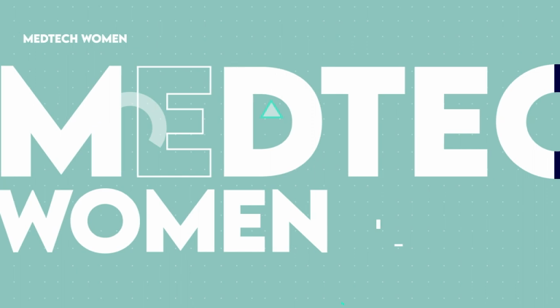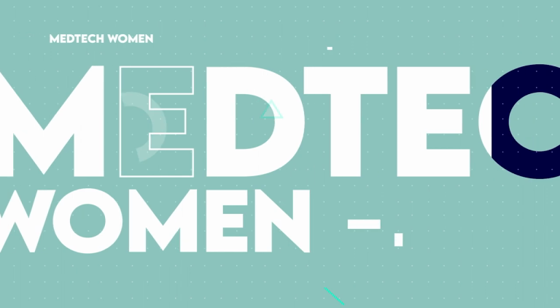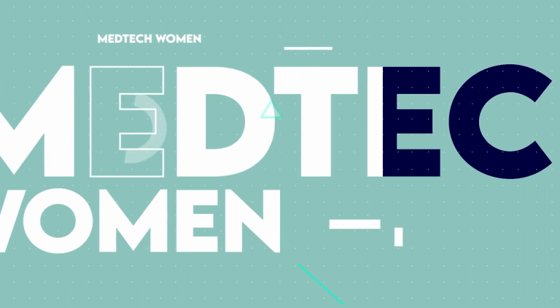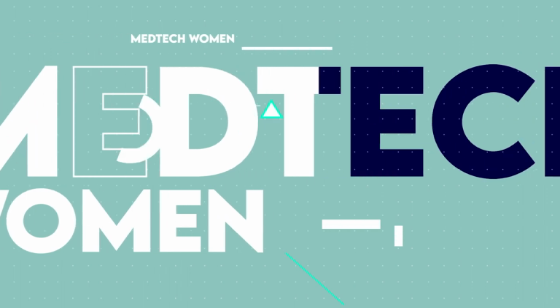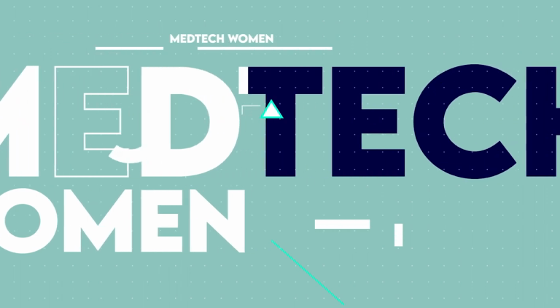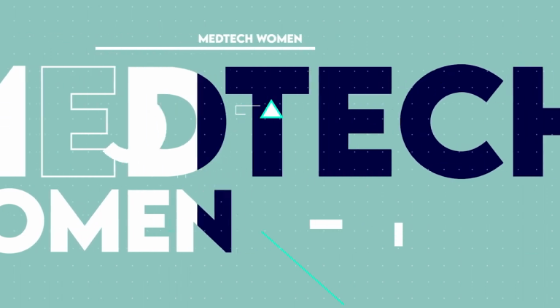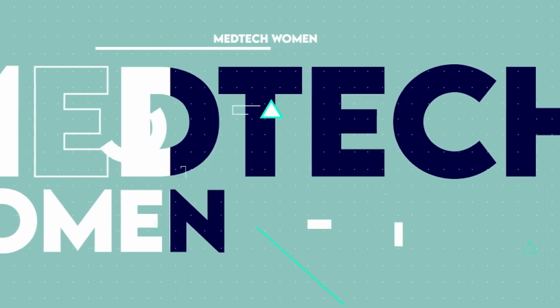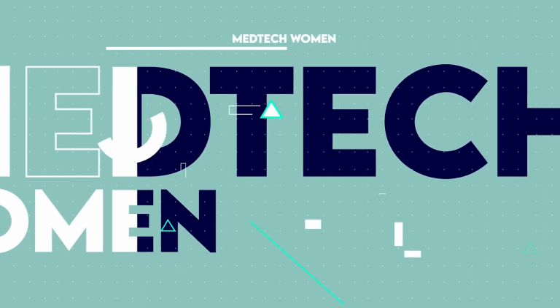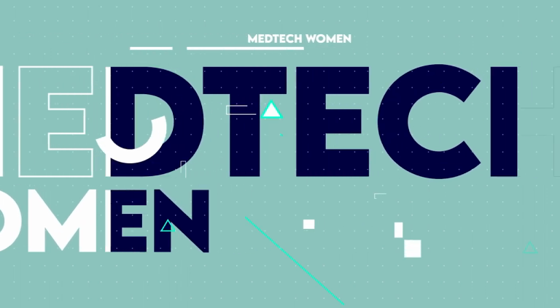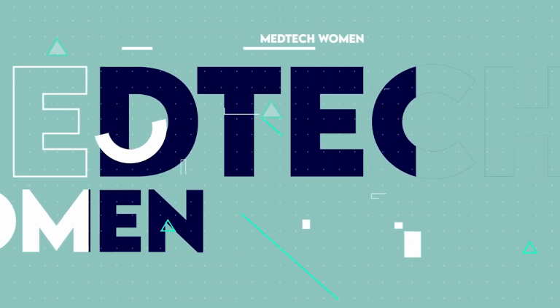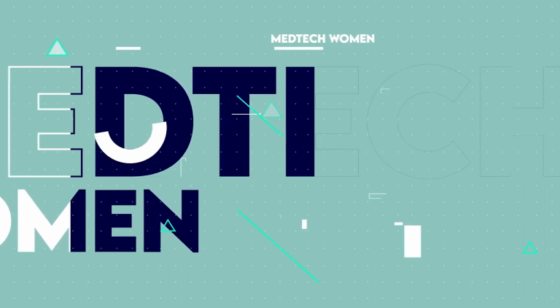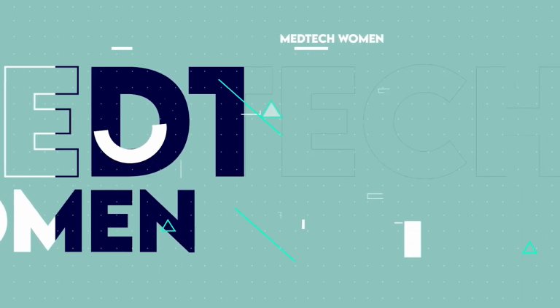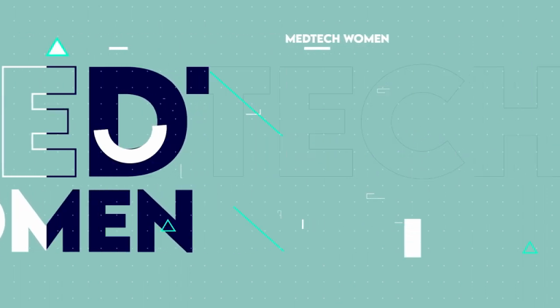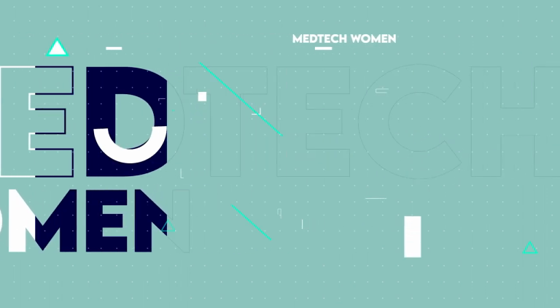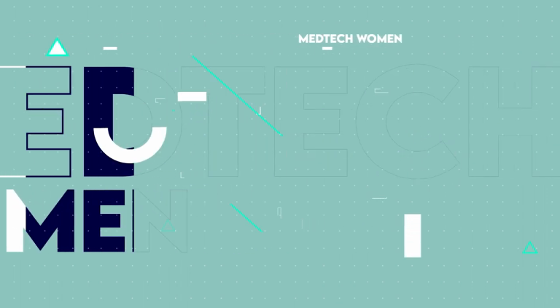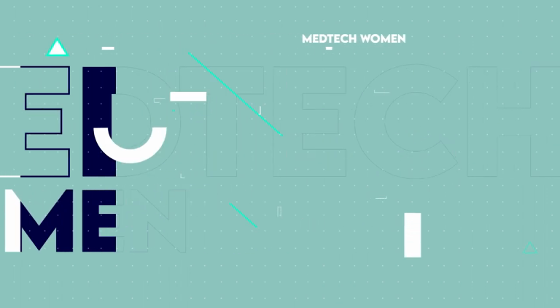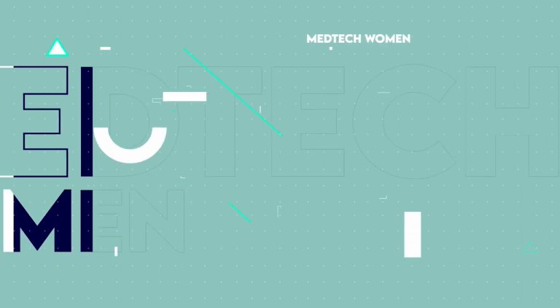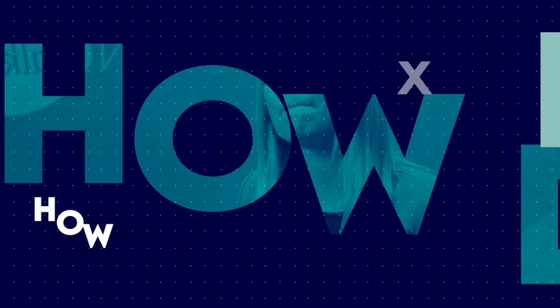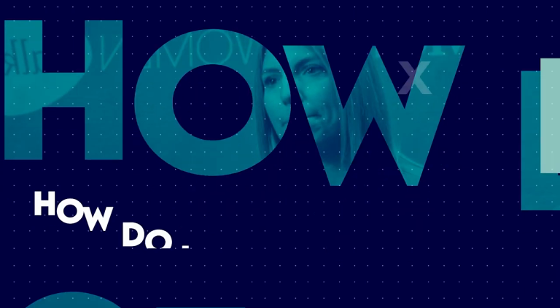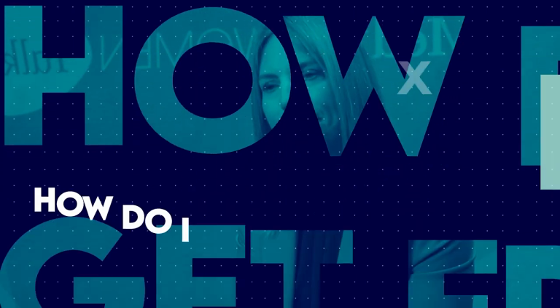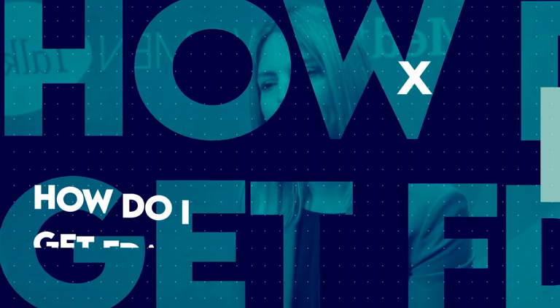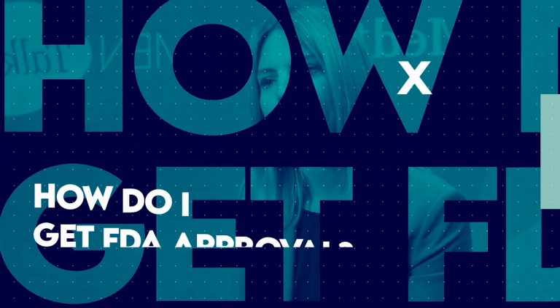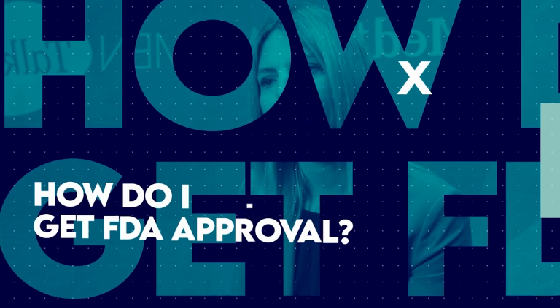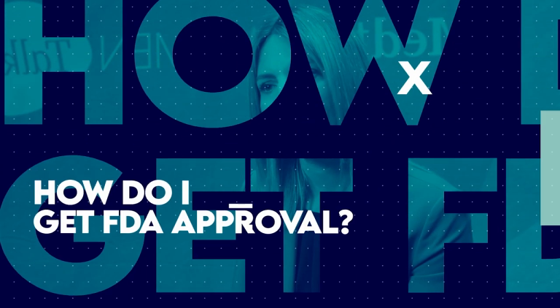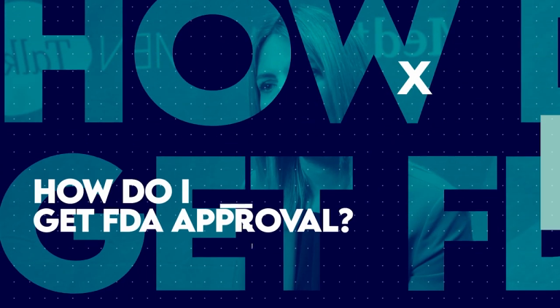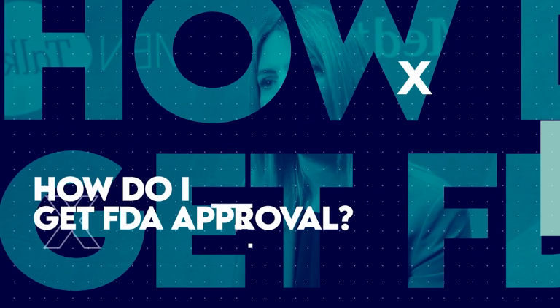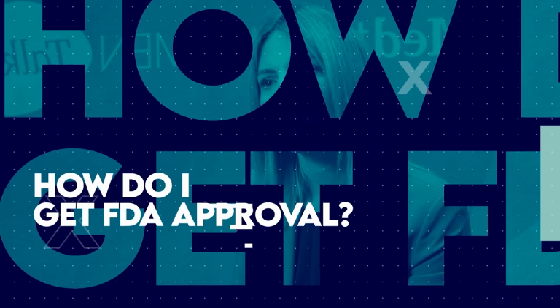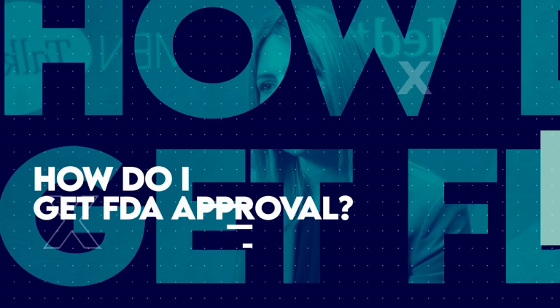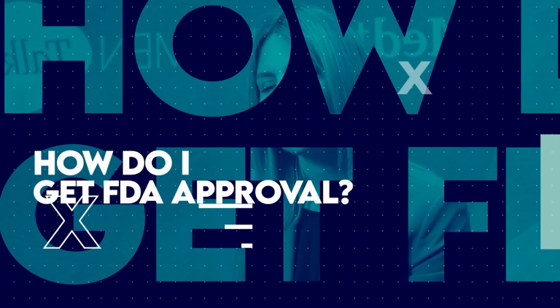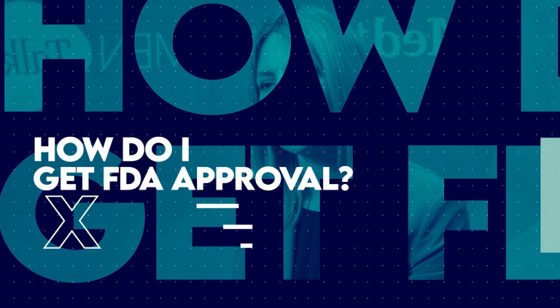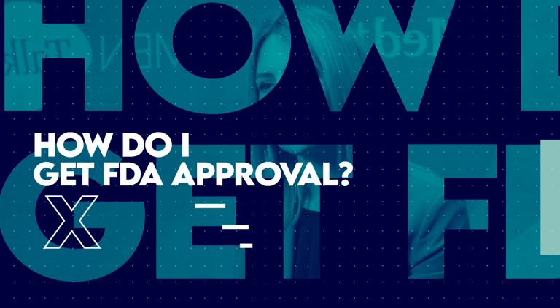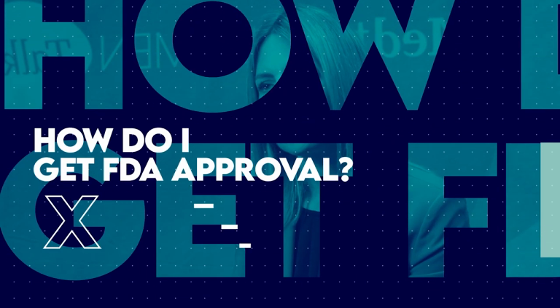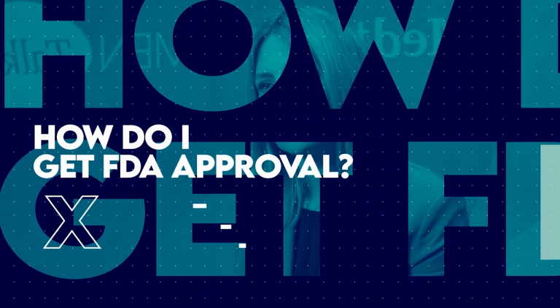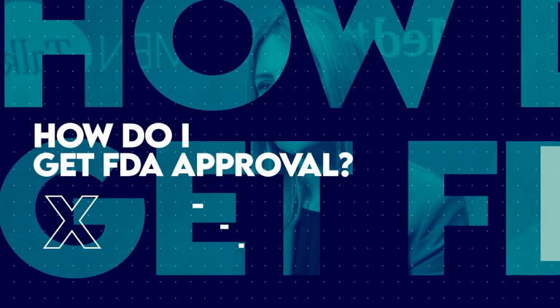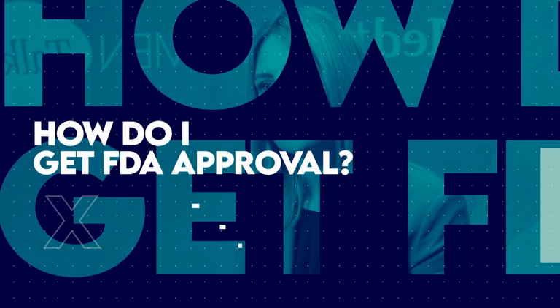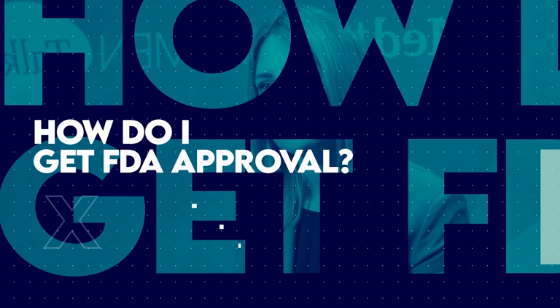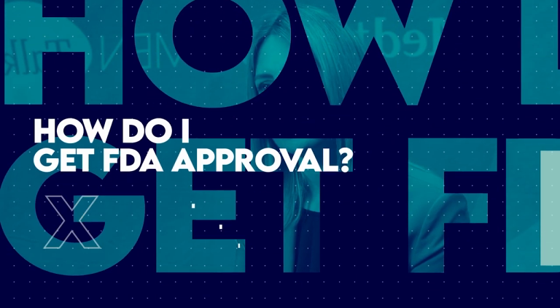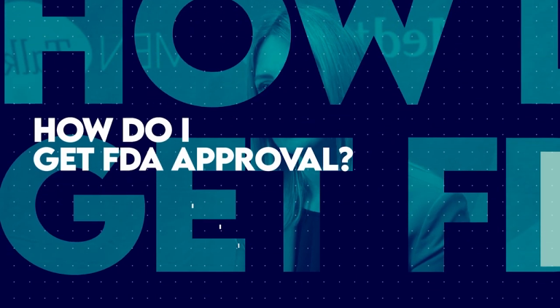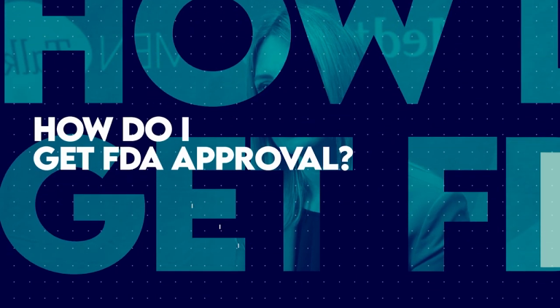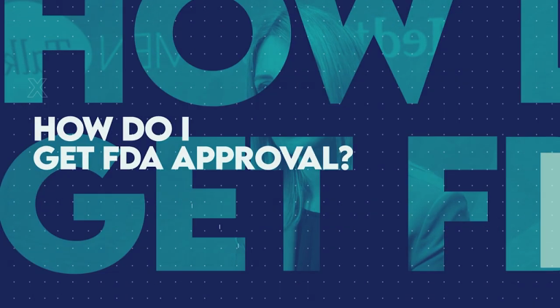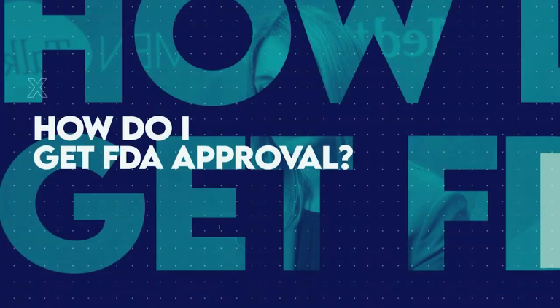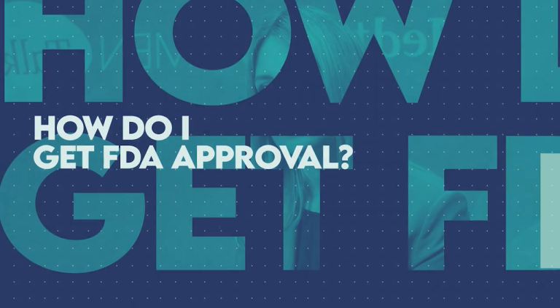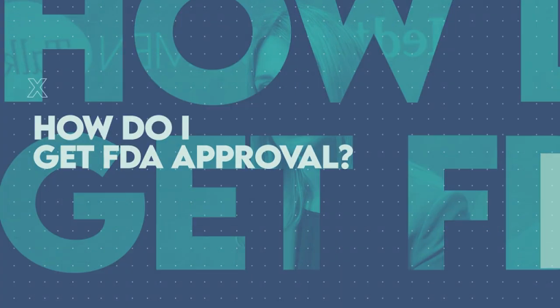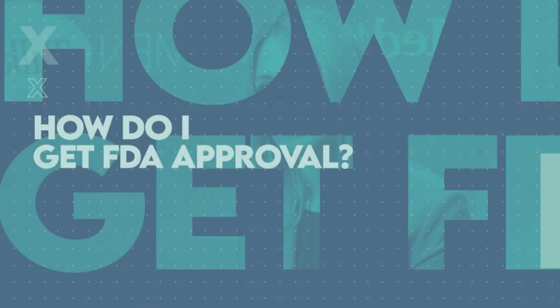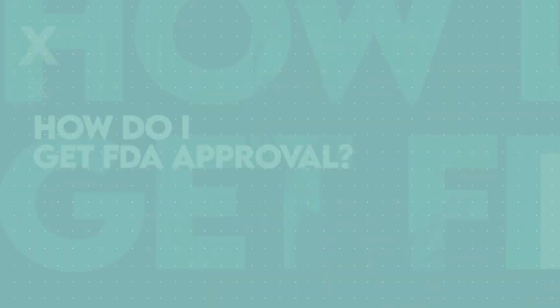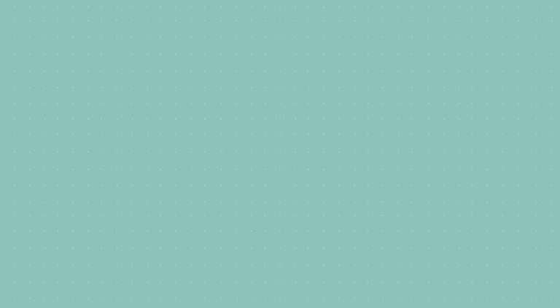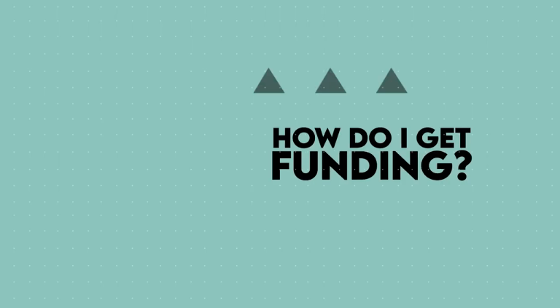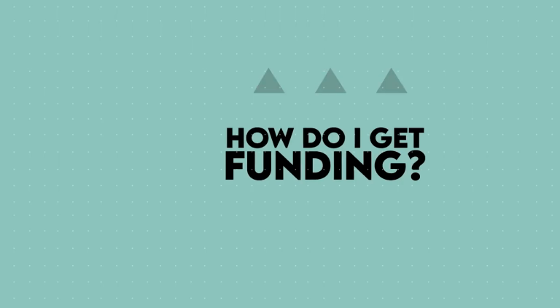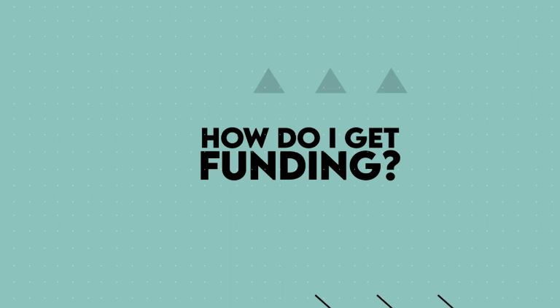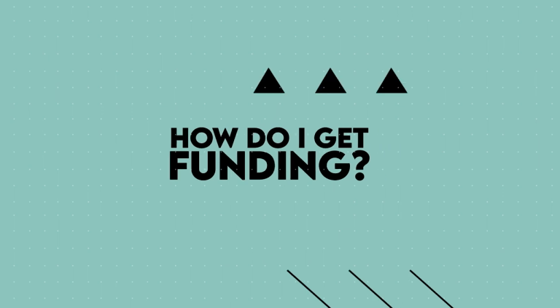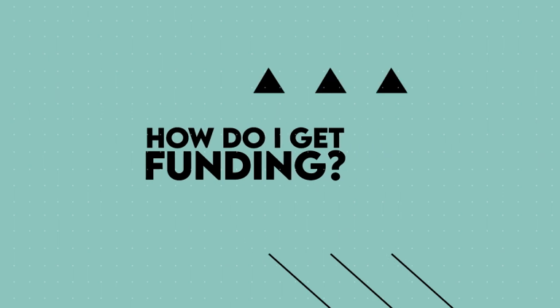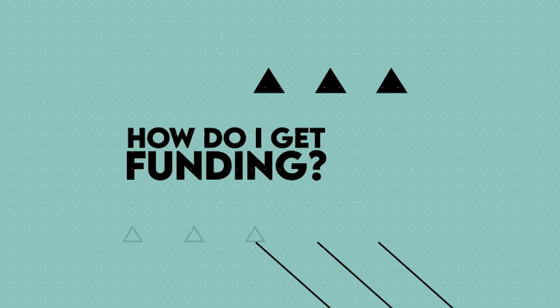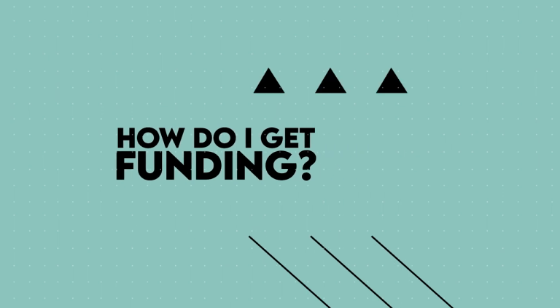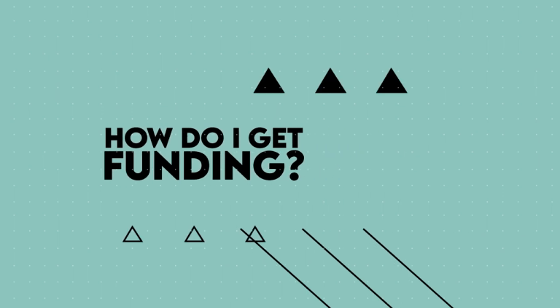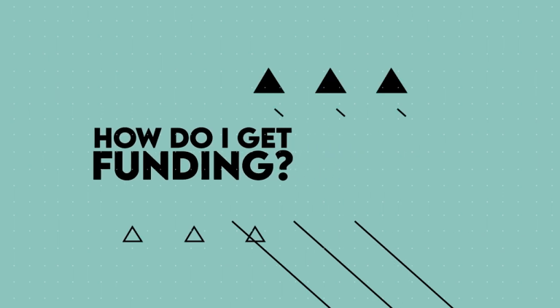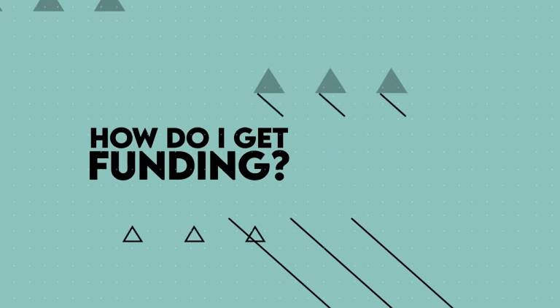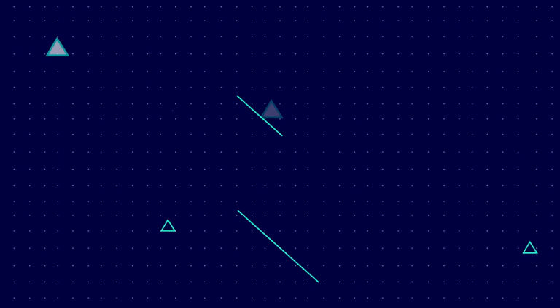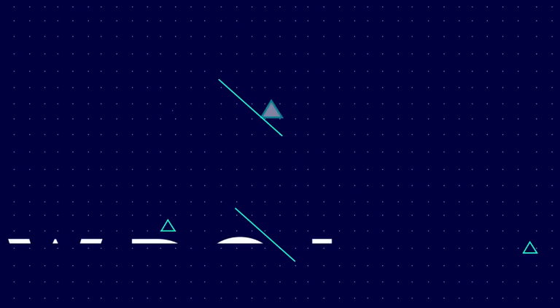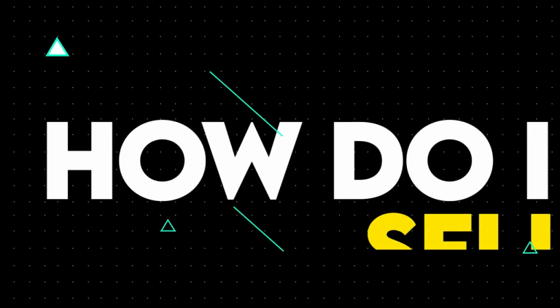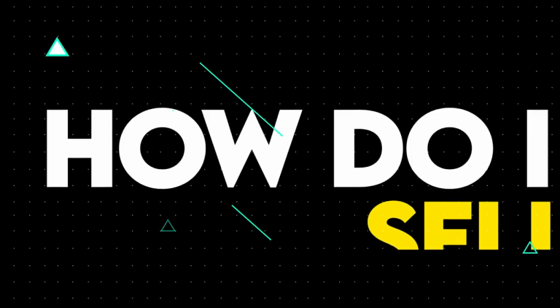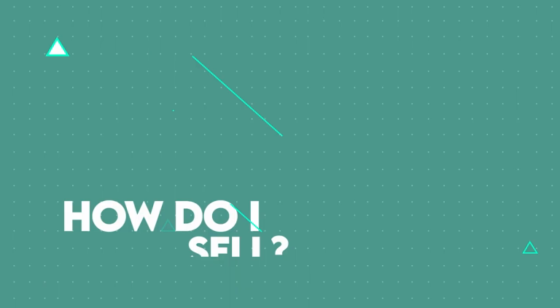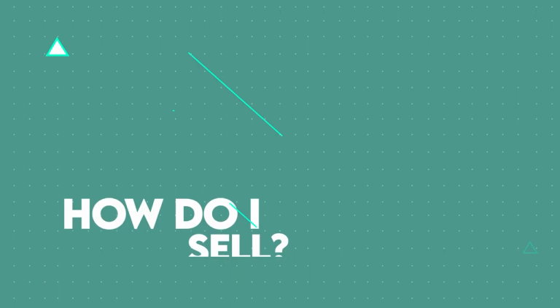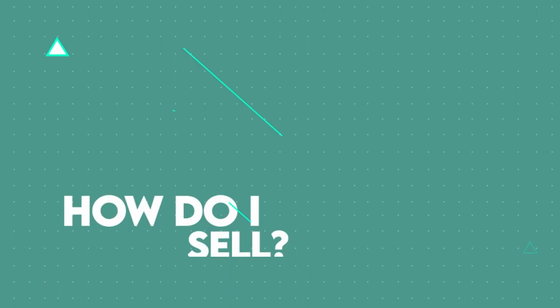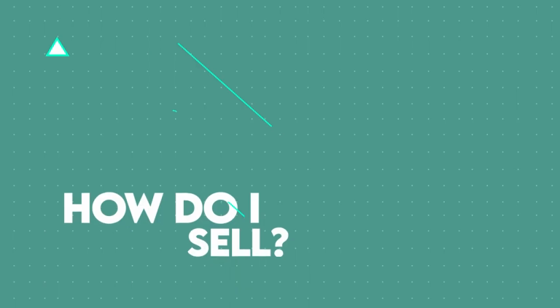How do I get FDA approval for a medical device? How do I get funding? How do I sell a medical device?